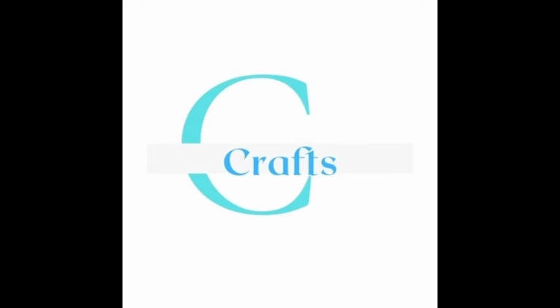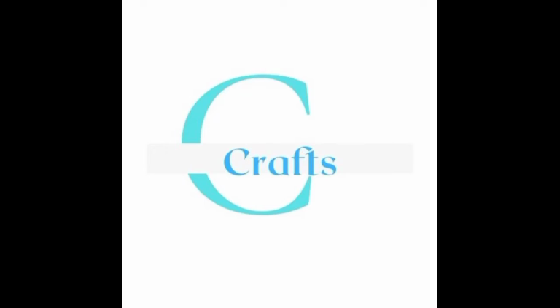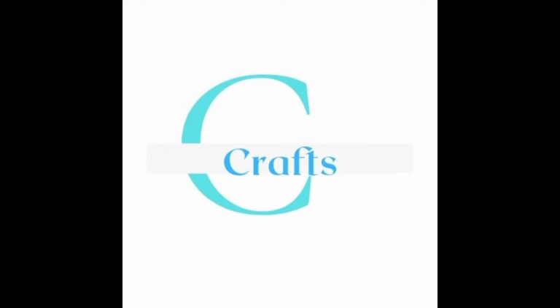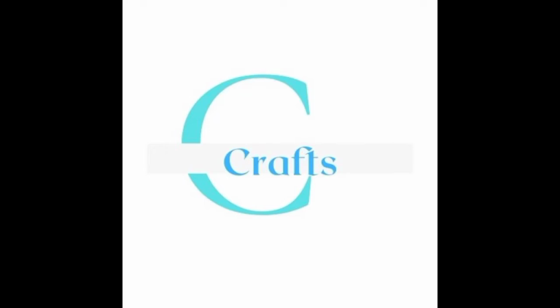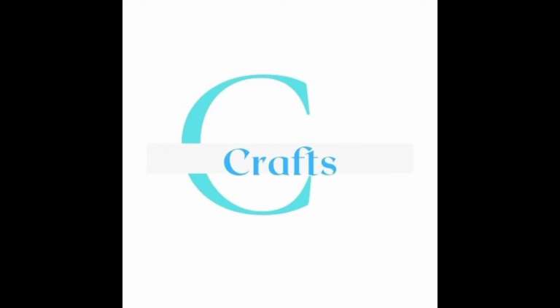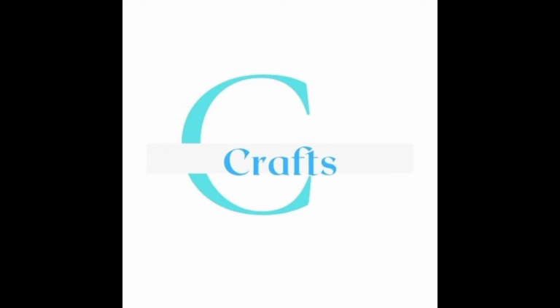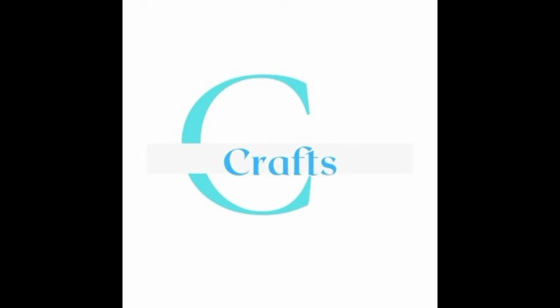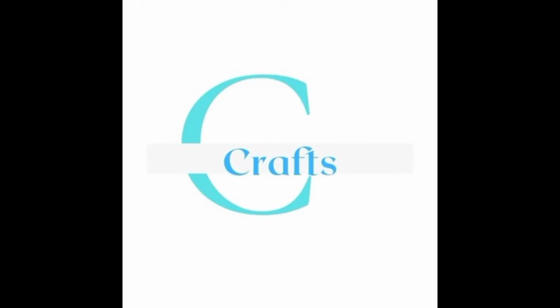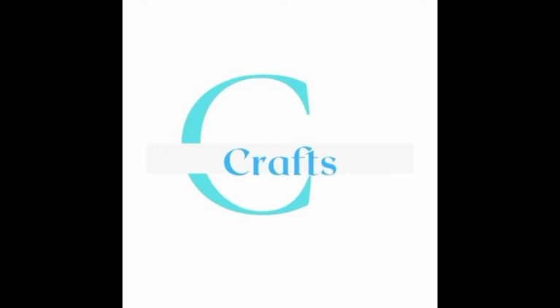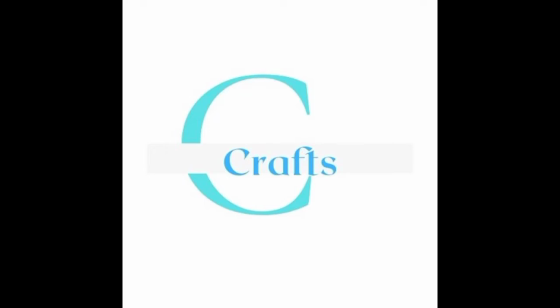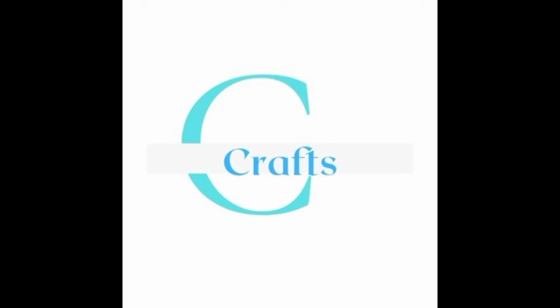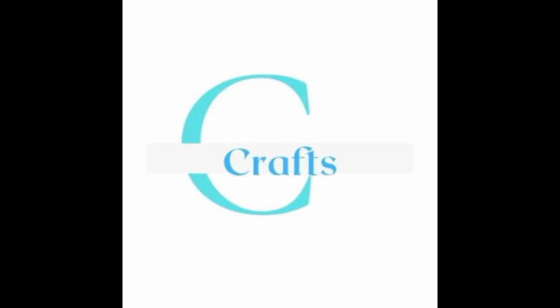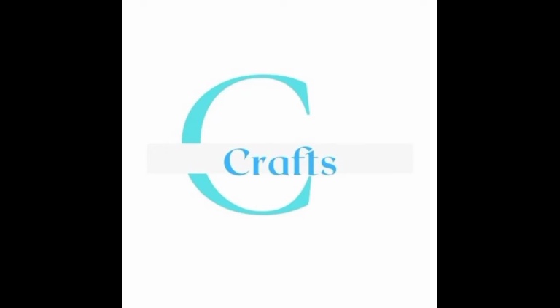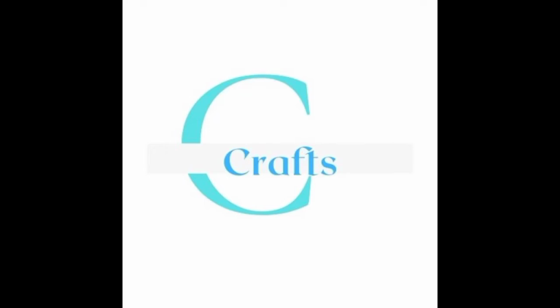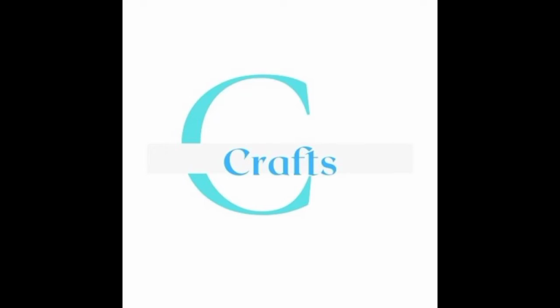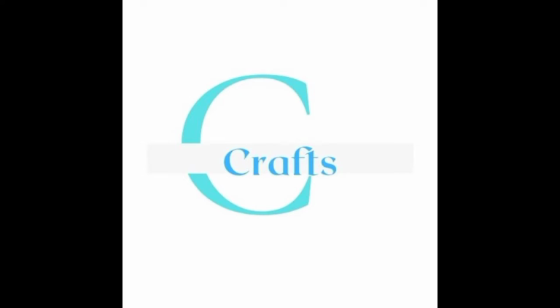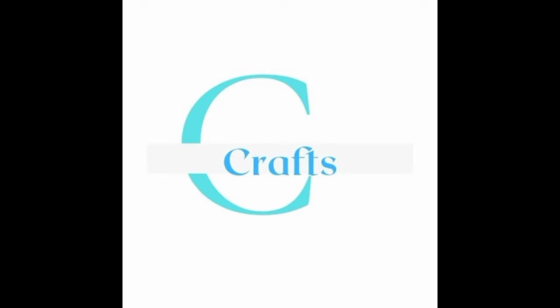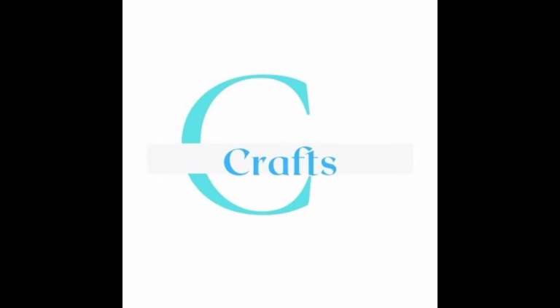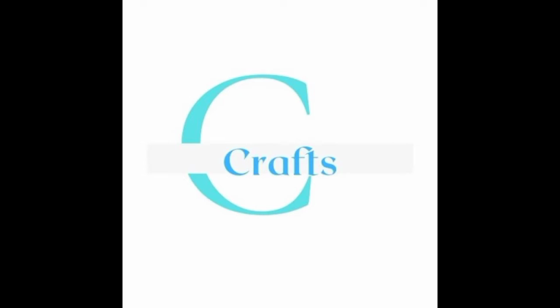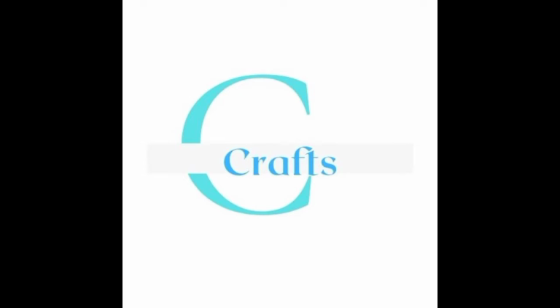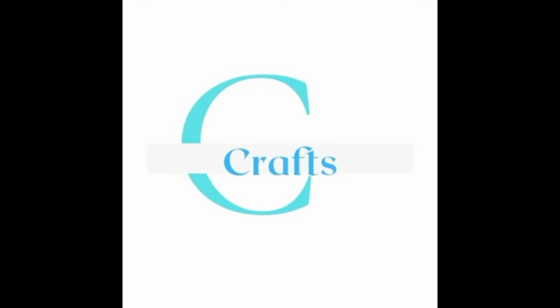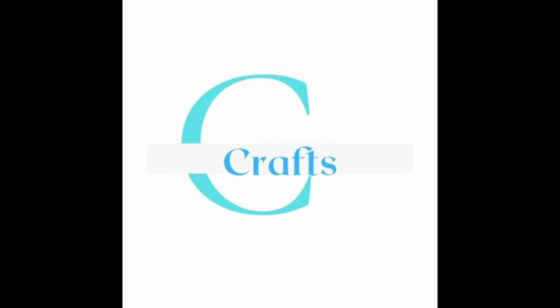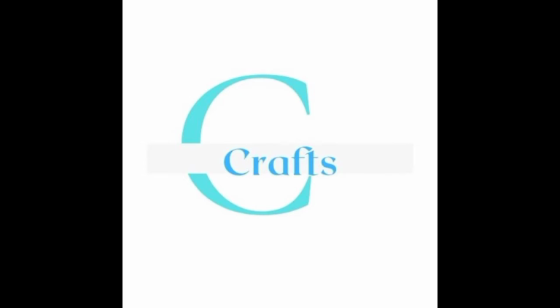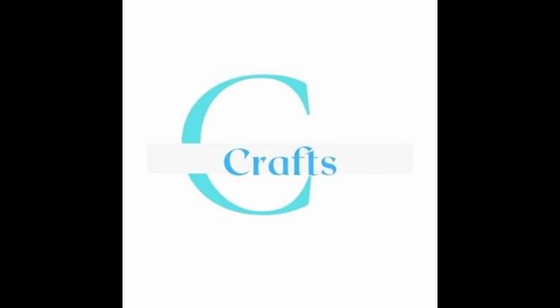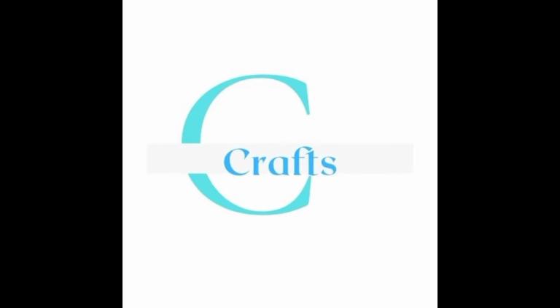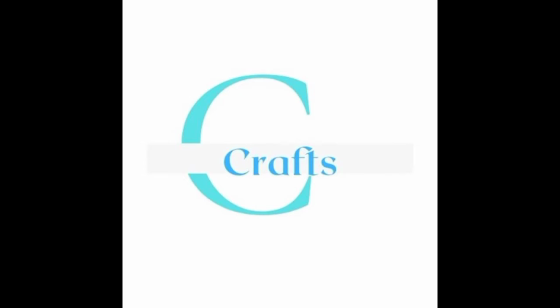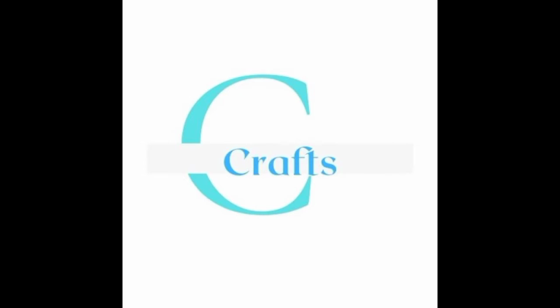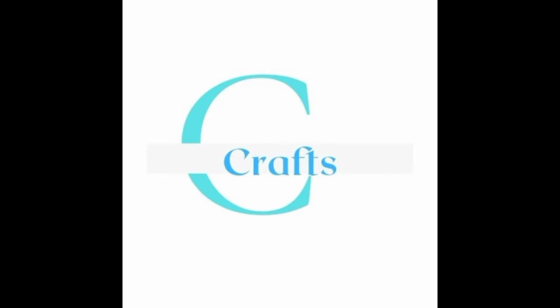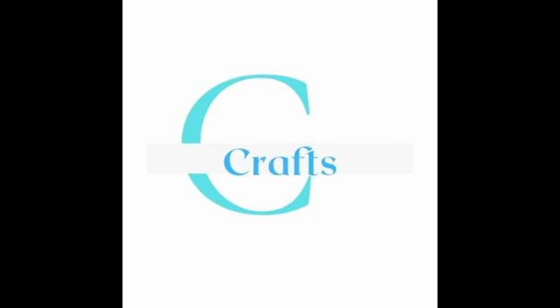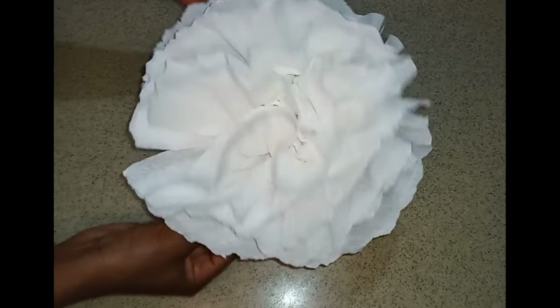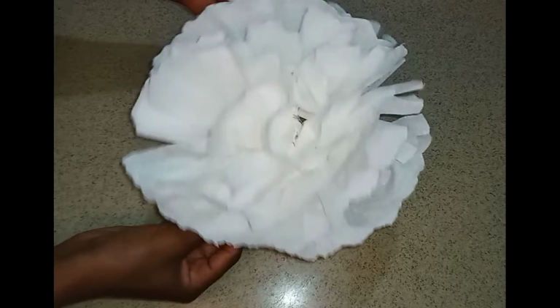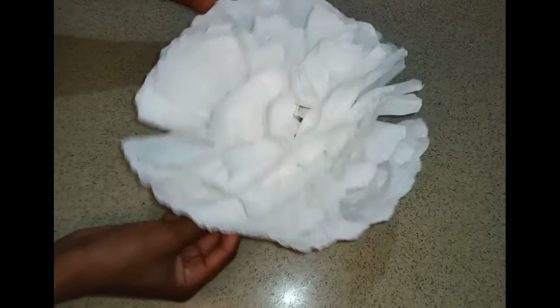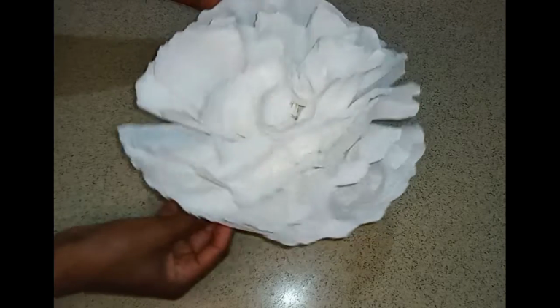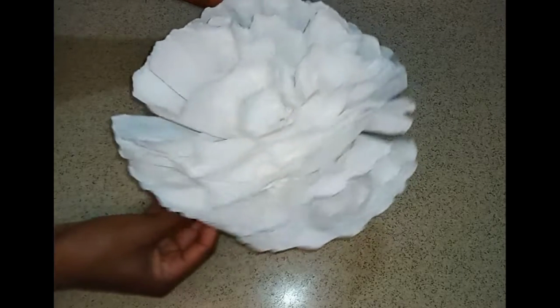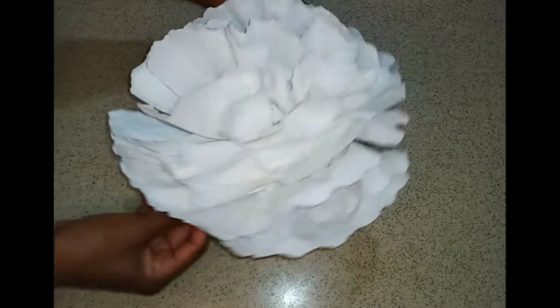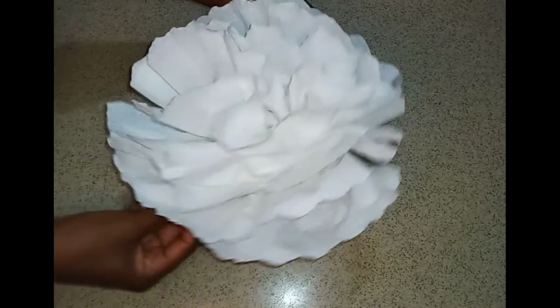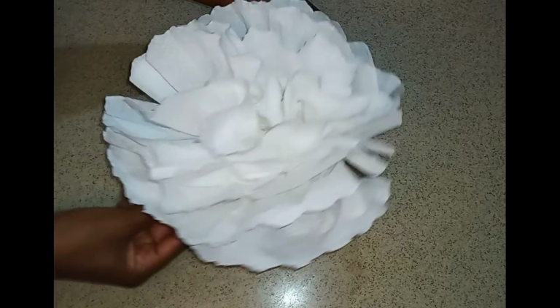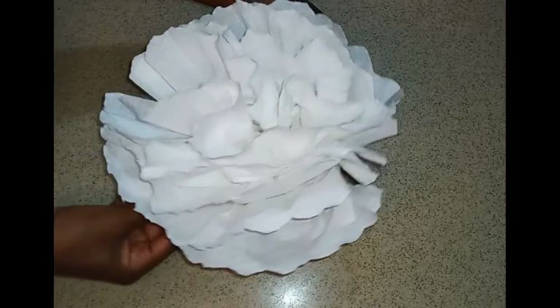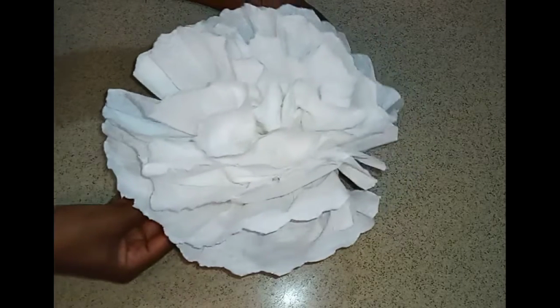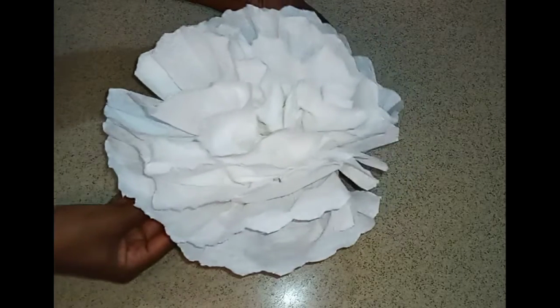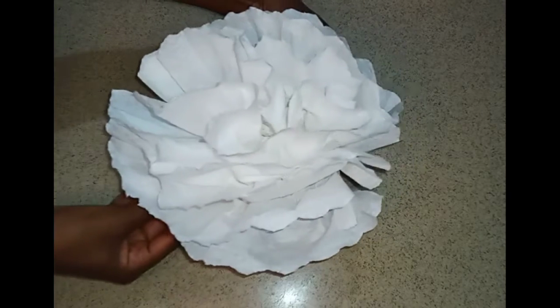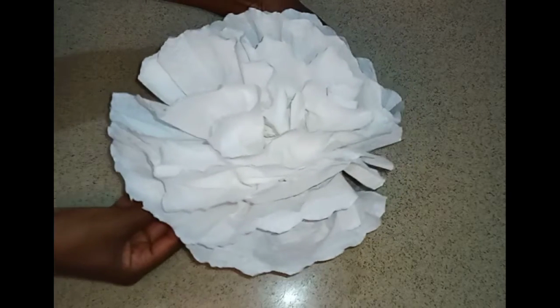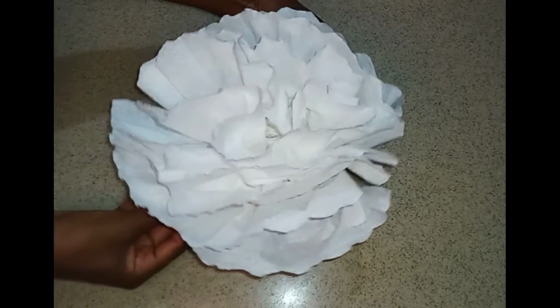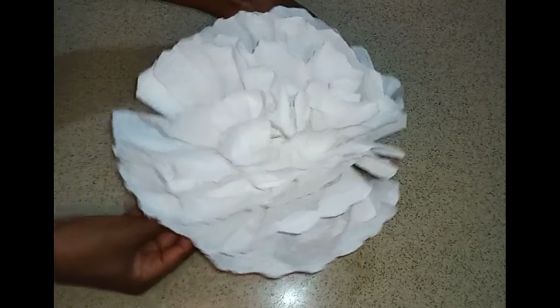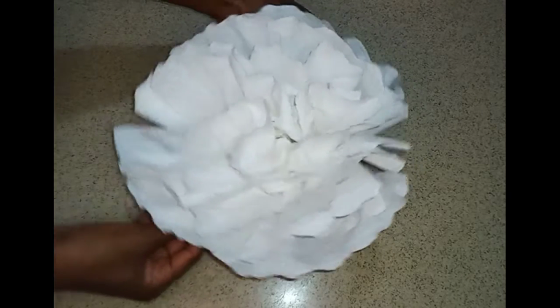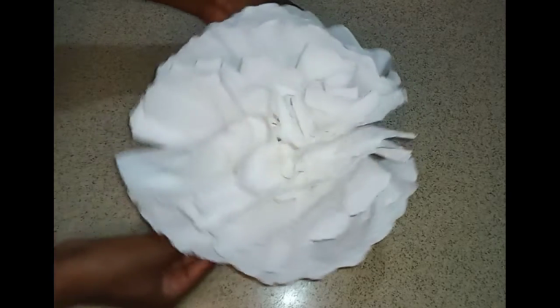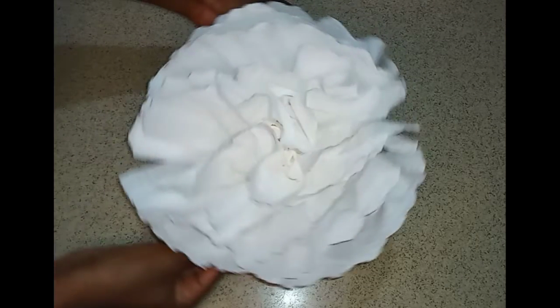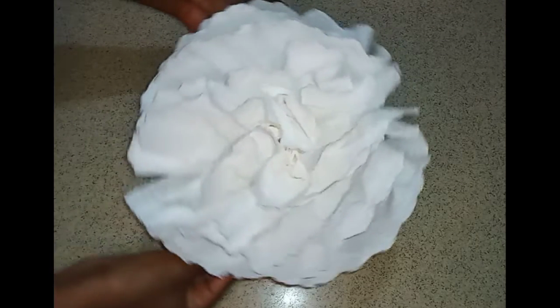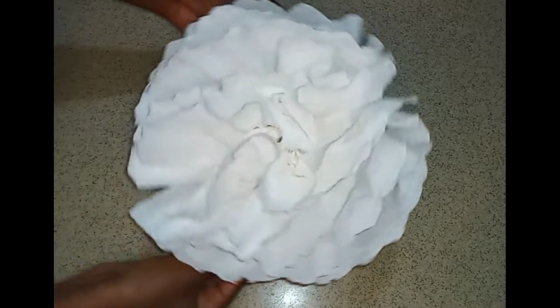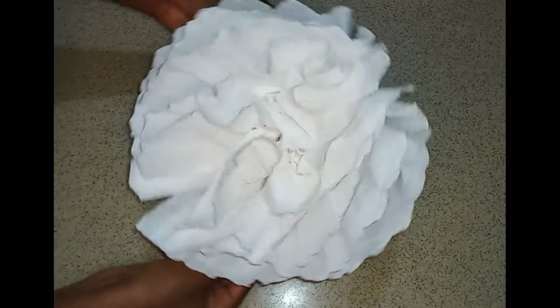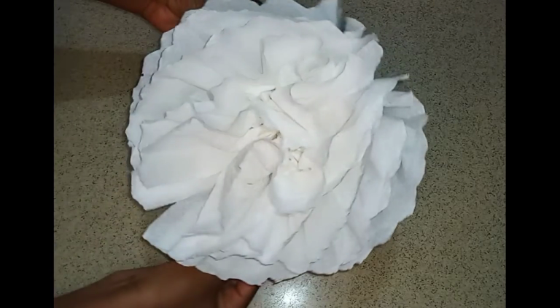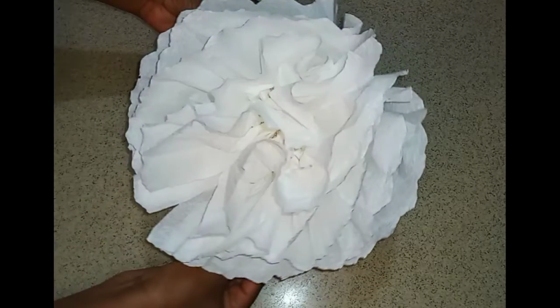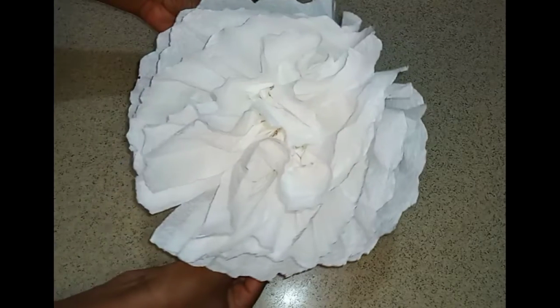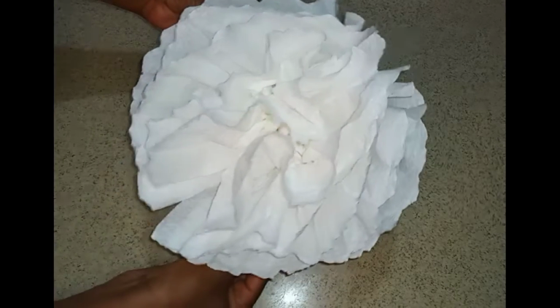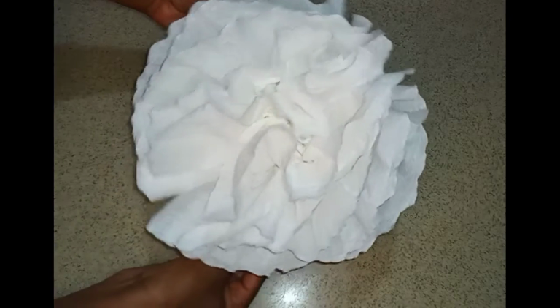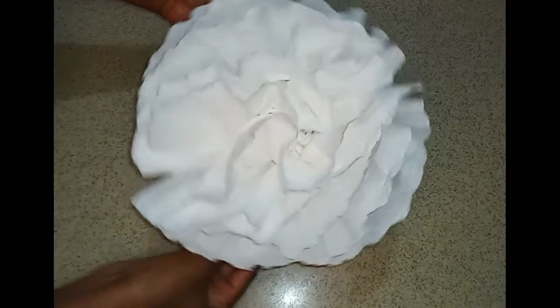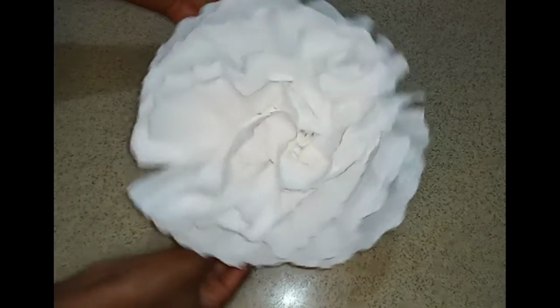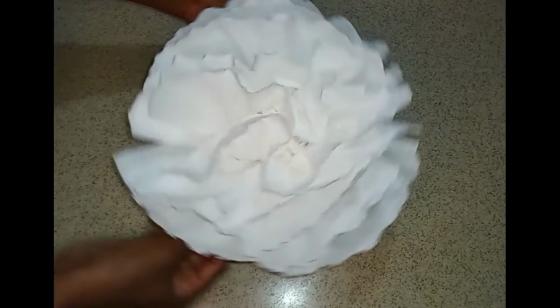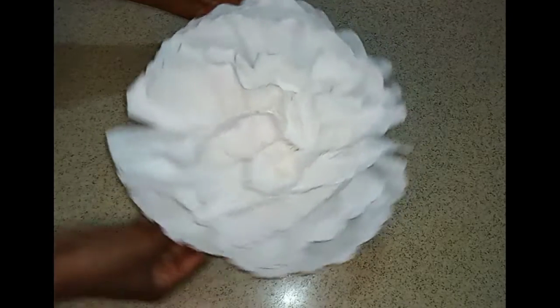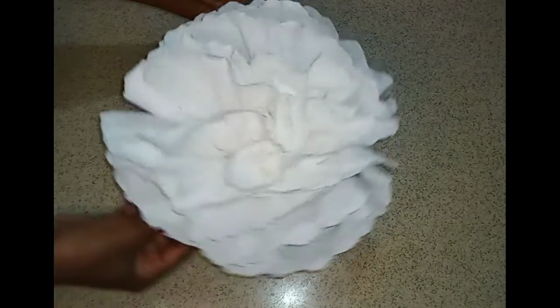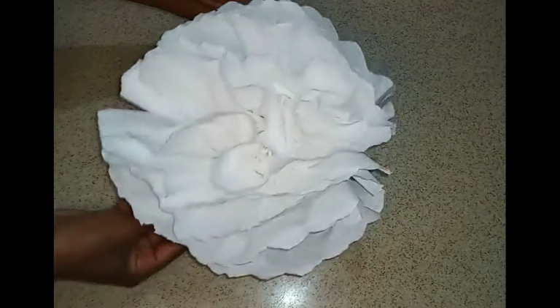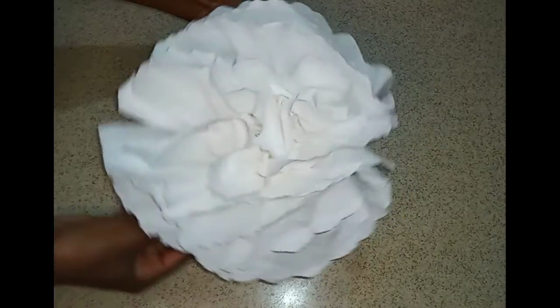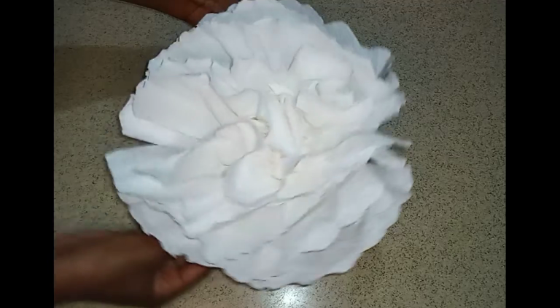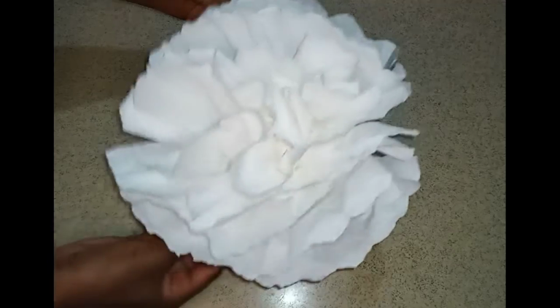Hey, wonderful beautiful people, welcome back to my channel. If you want to see how I made this beautiful flower, then keep on watching.